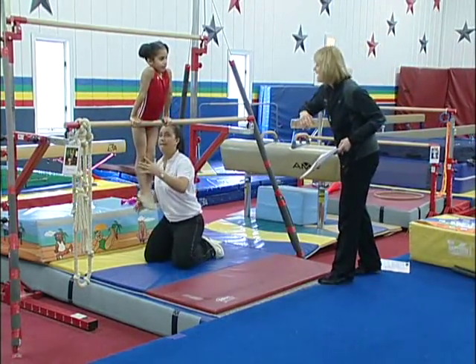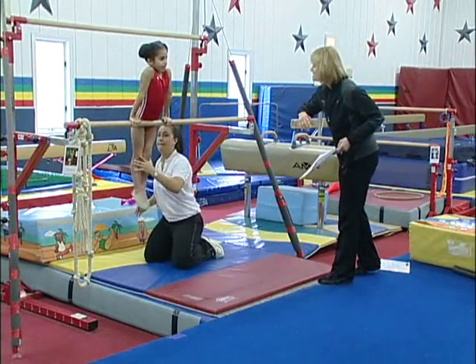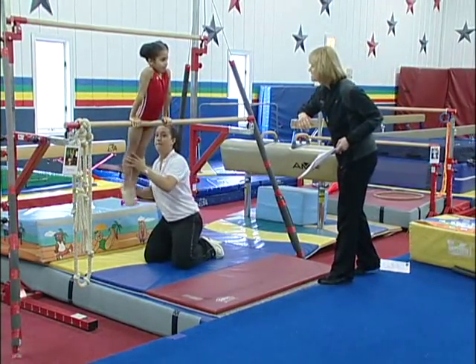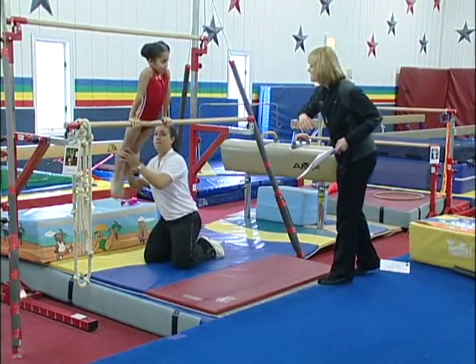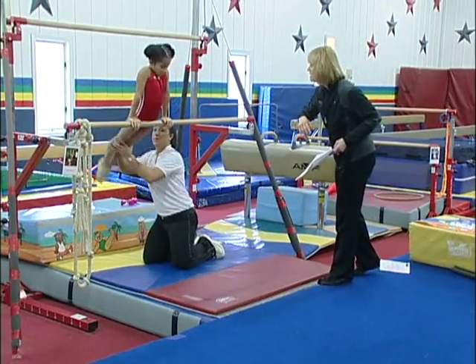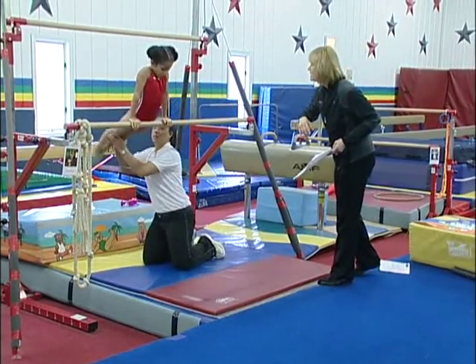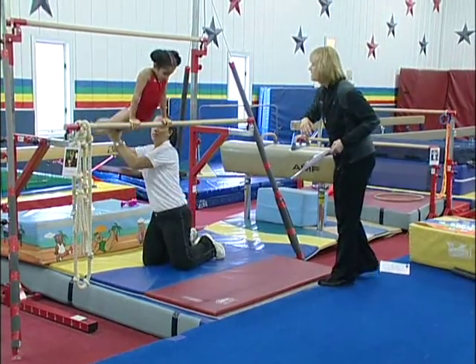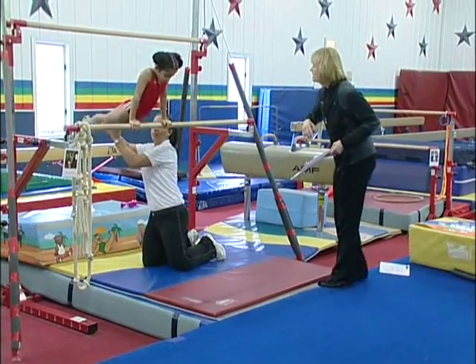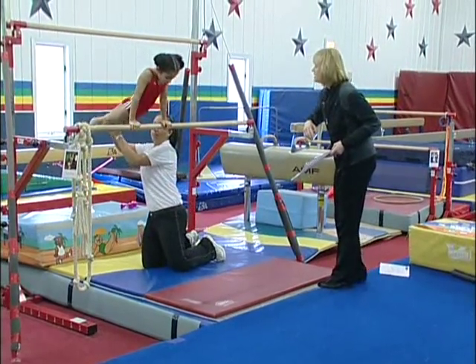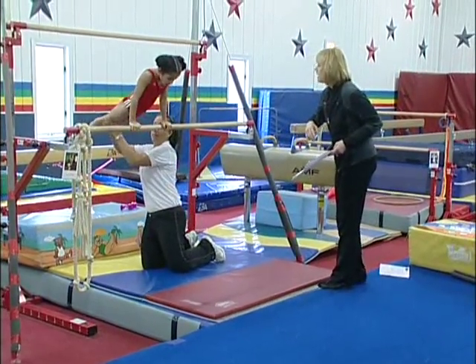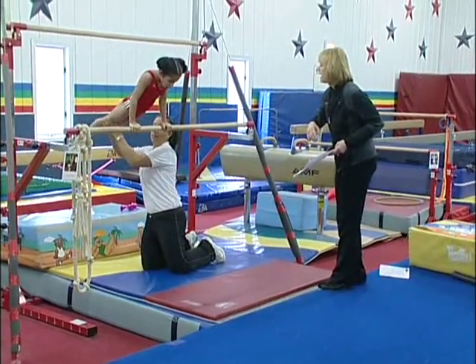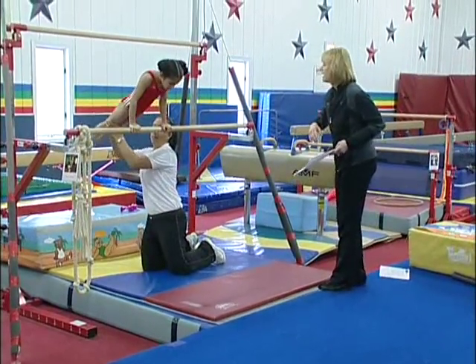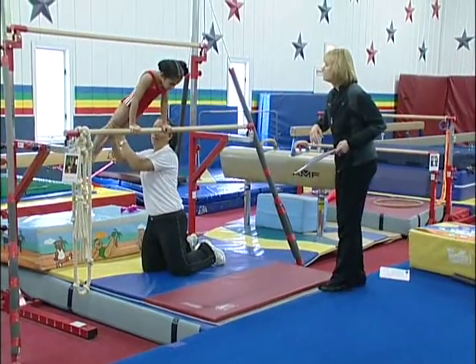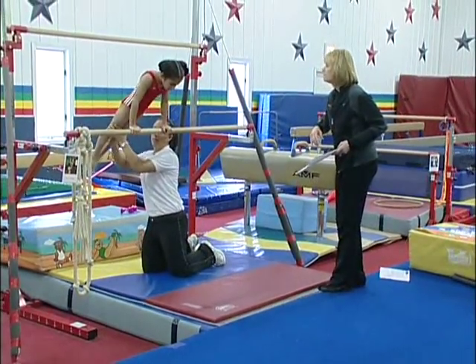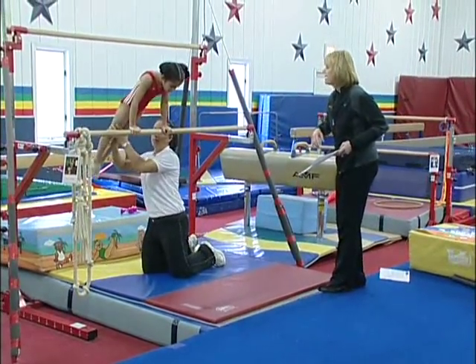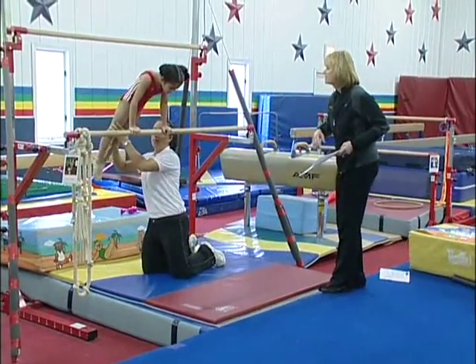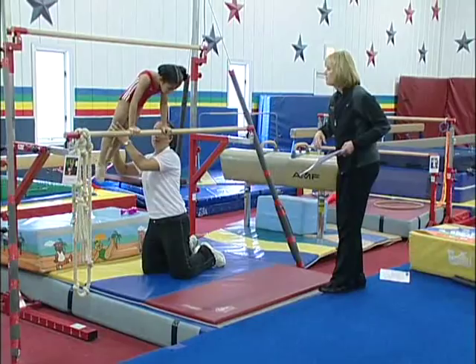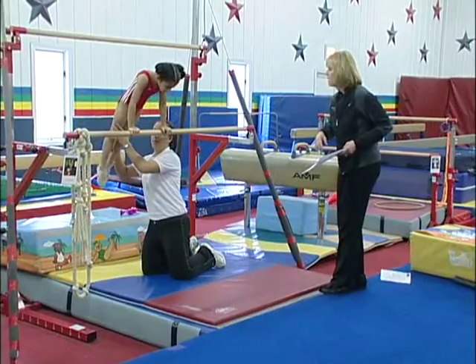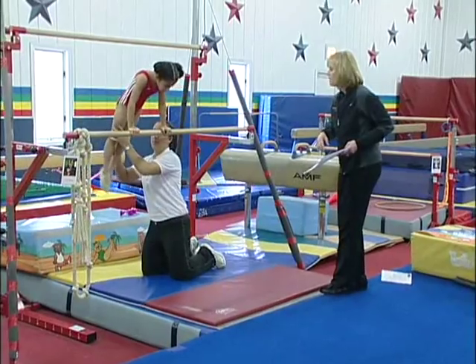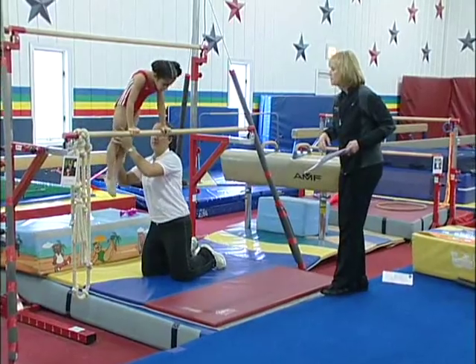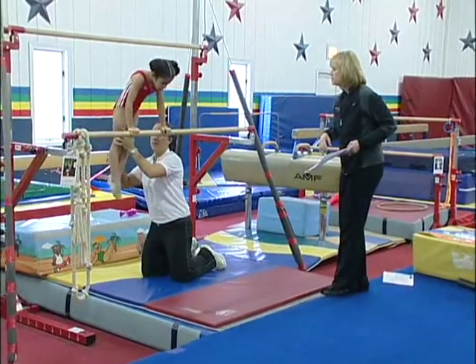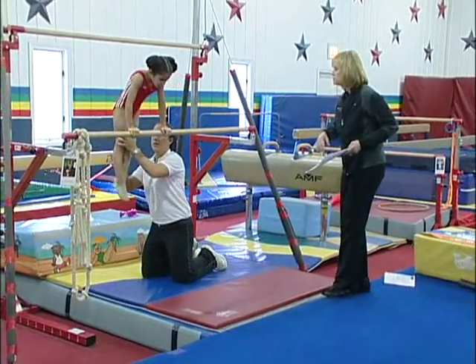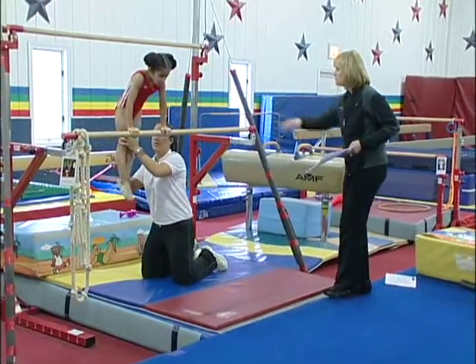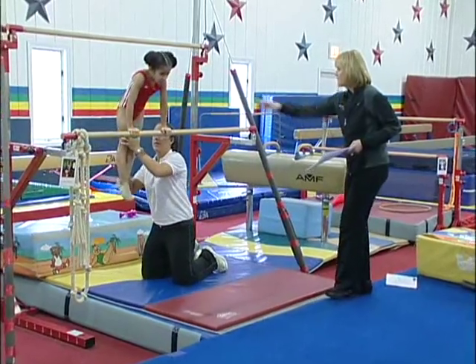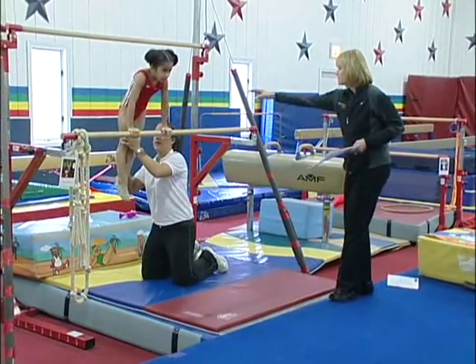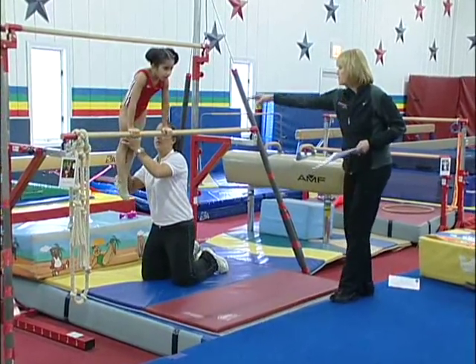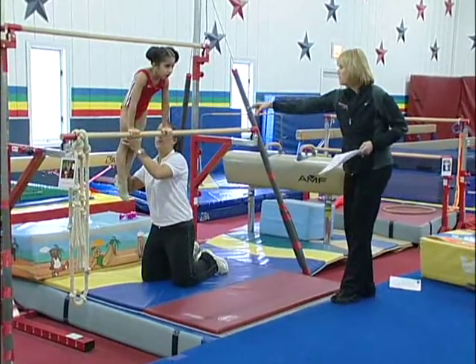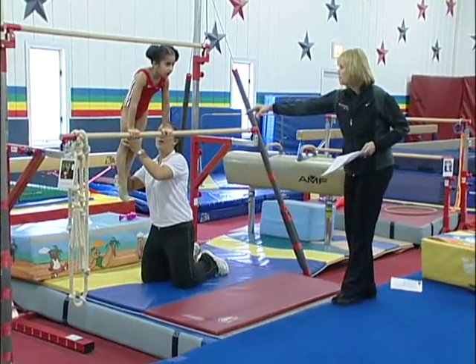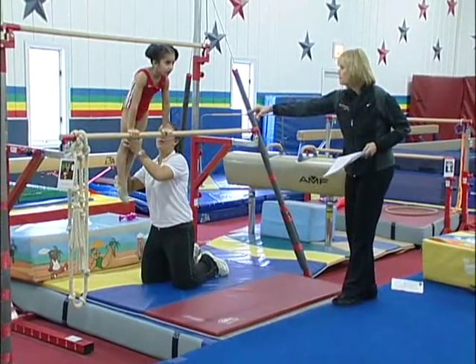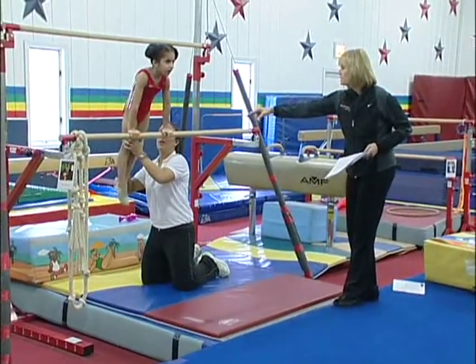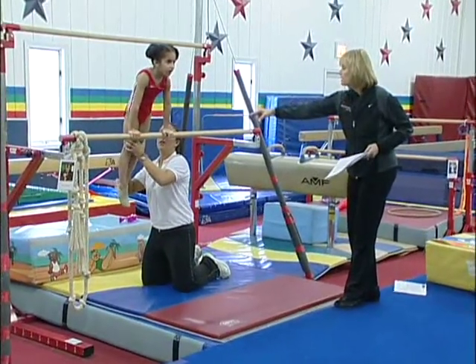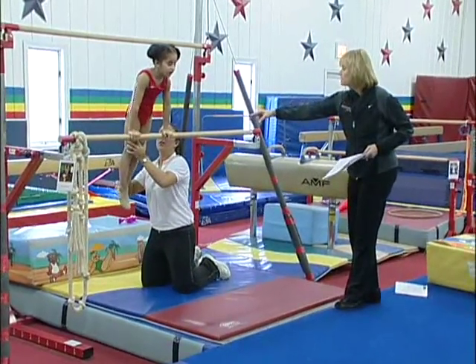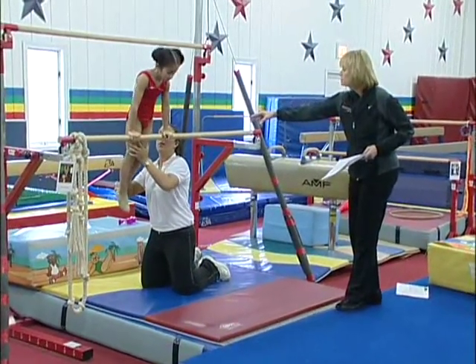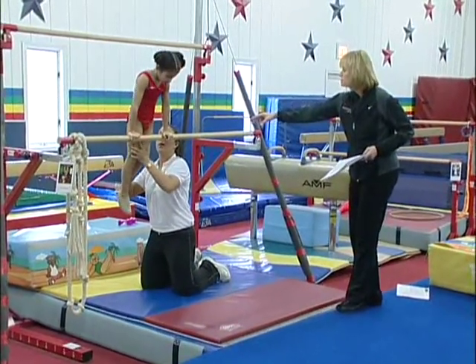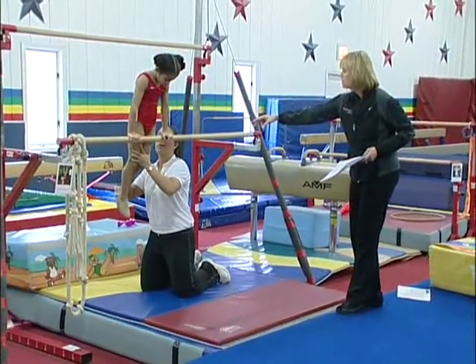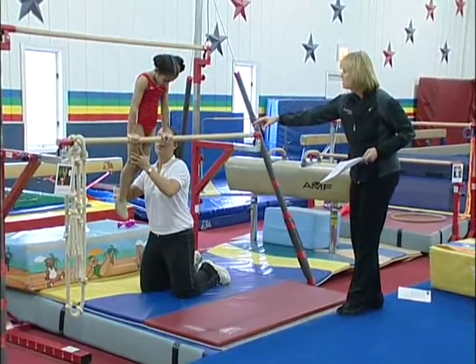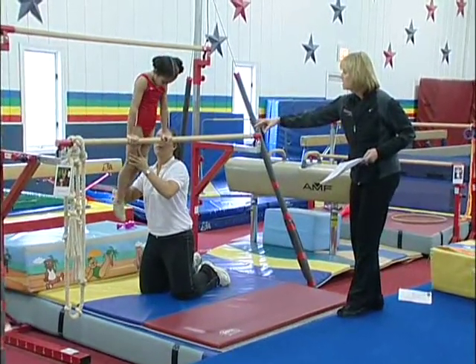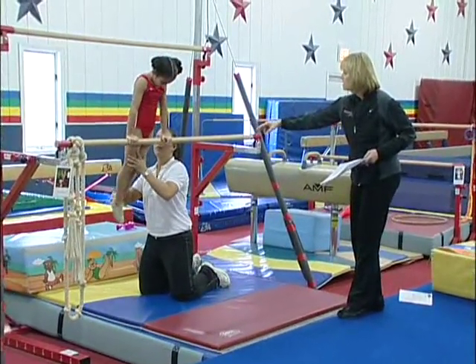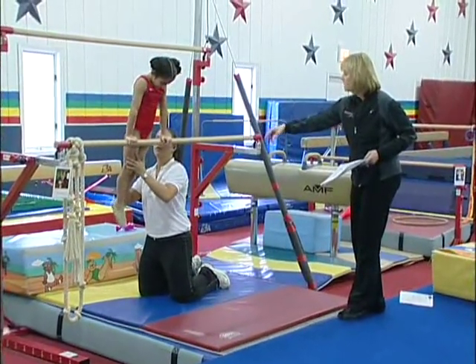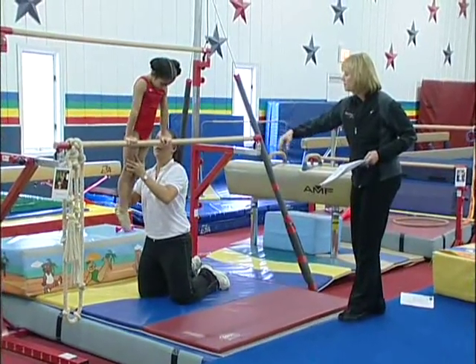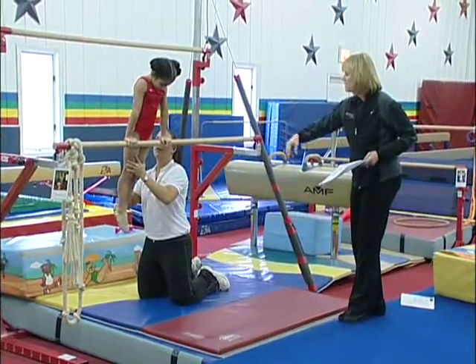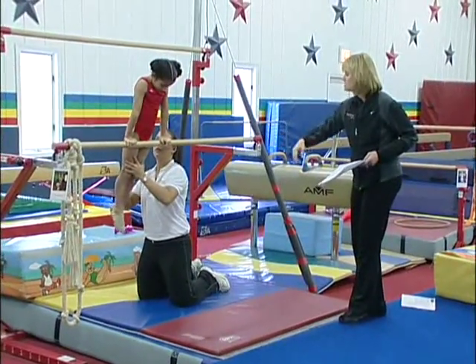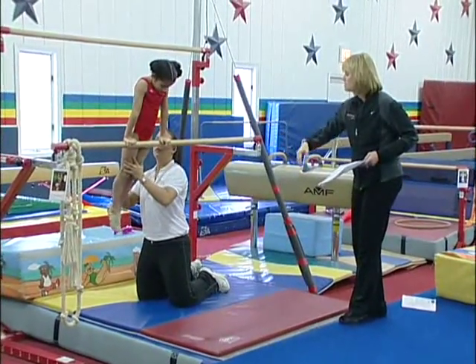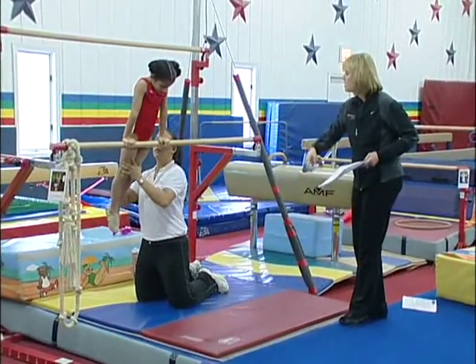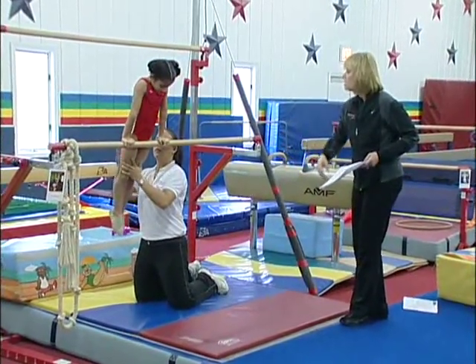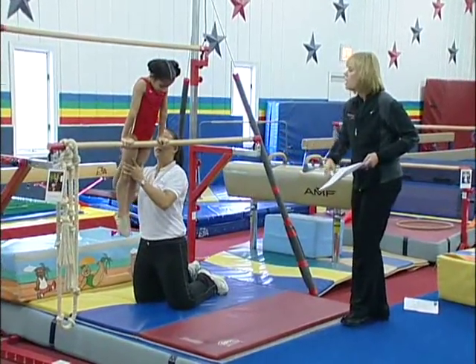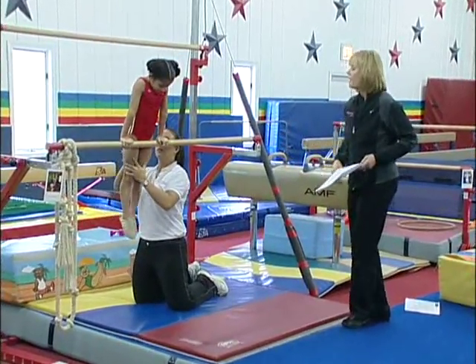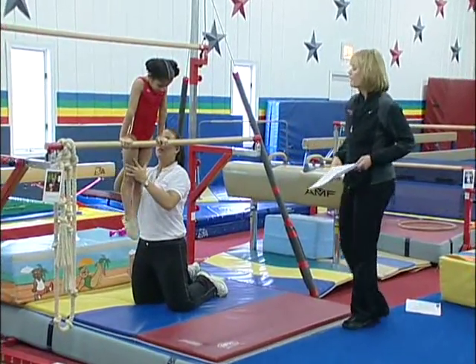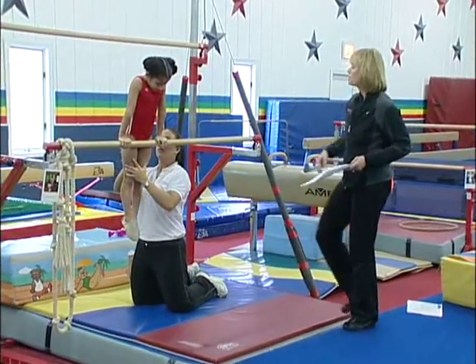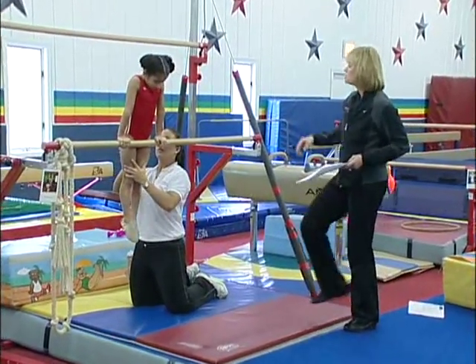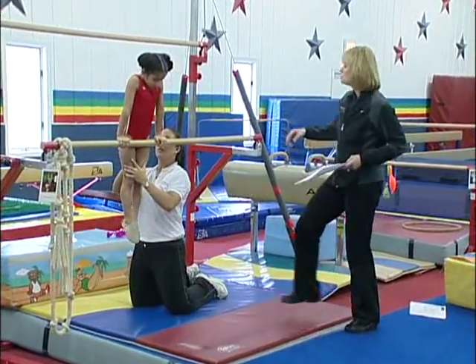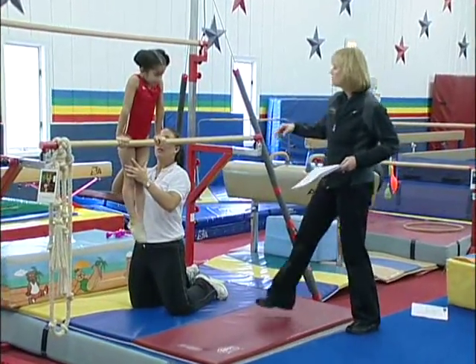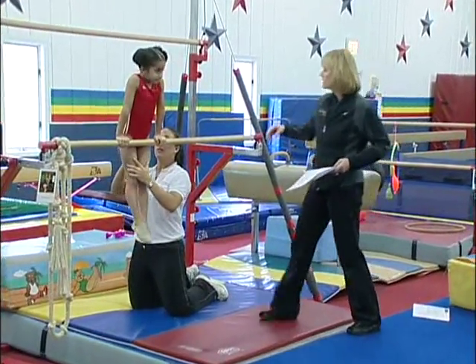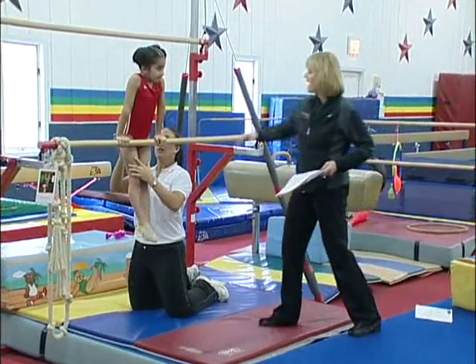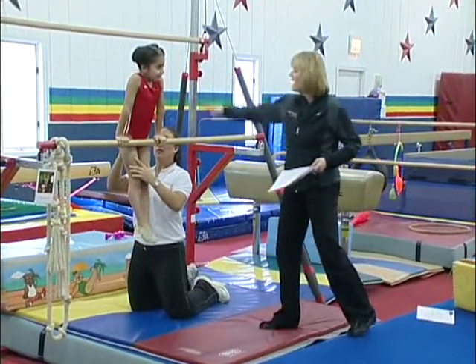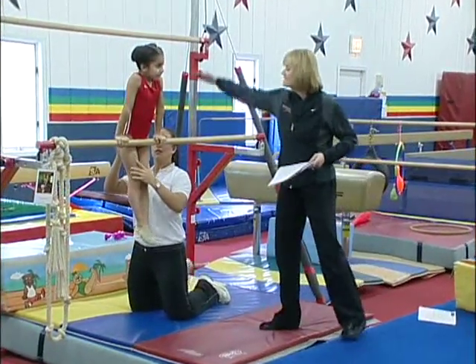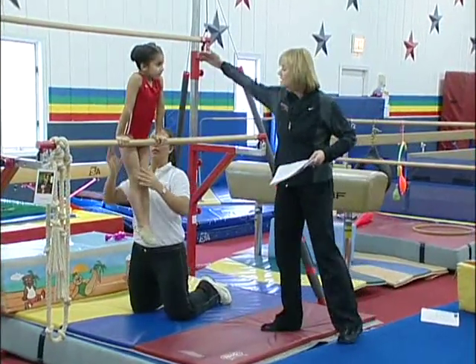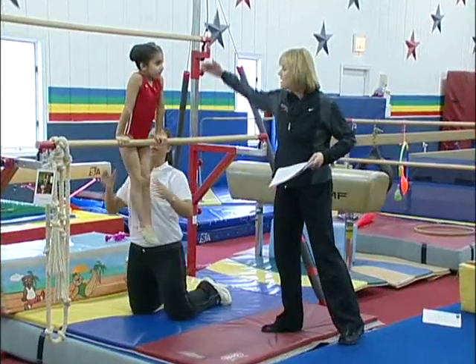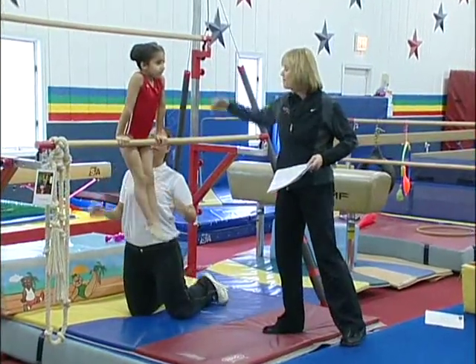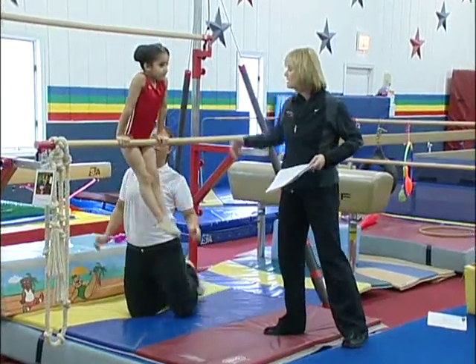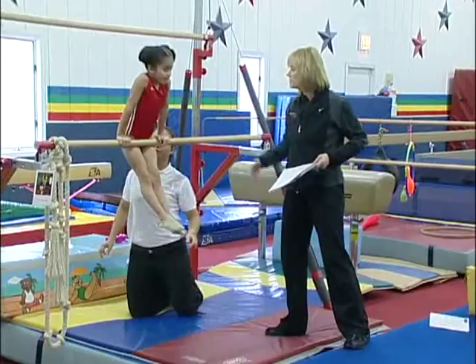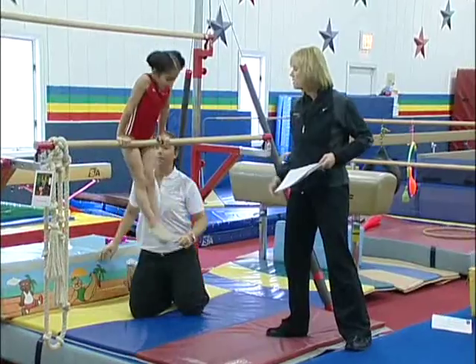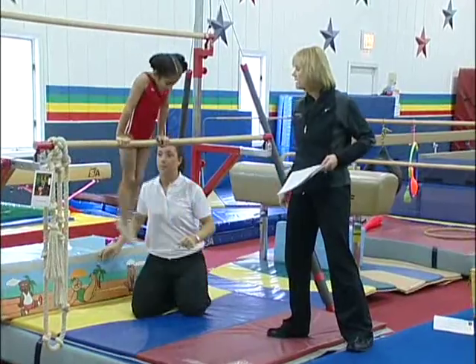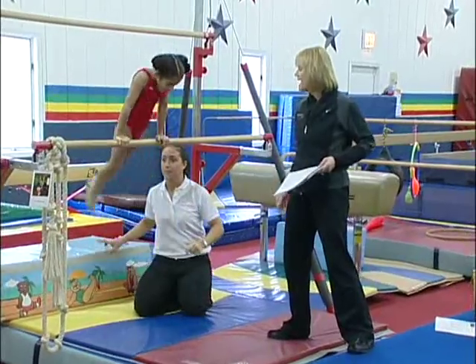Cast and back to the bar — just back to the bar. Can you put your tummy — I mean thighs to the bar. Alright, I want you to do it, cast and come back to the bar.